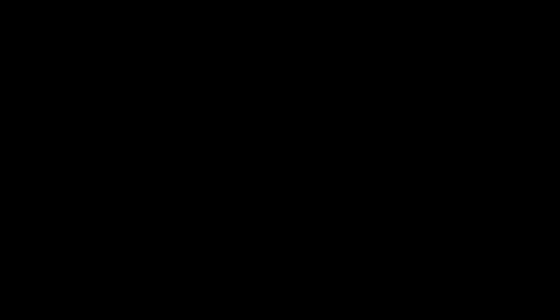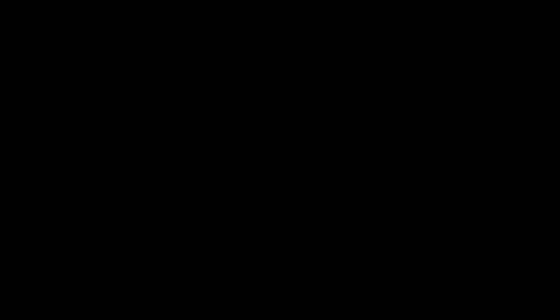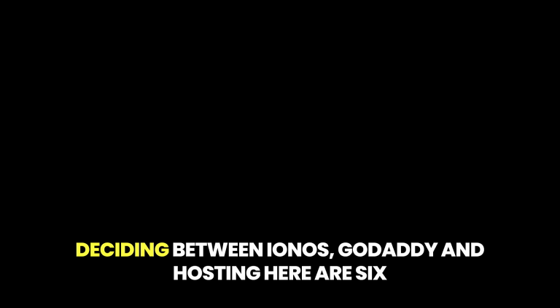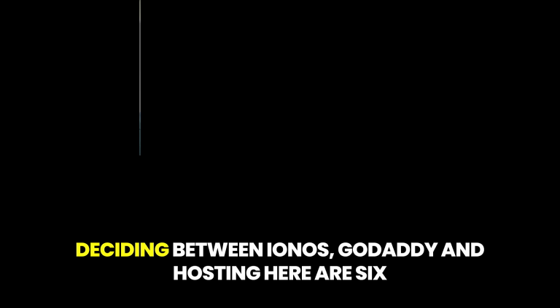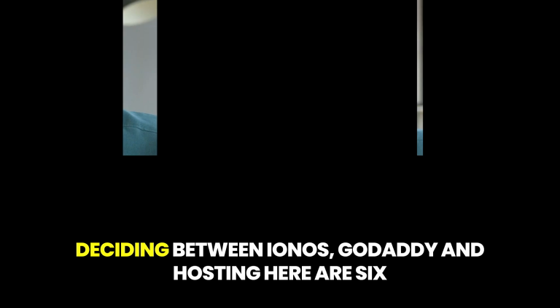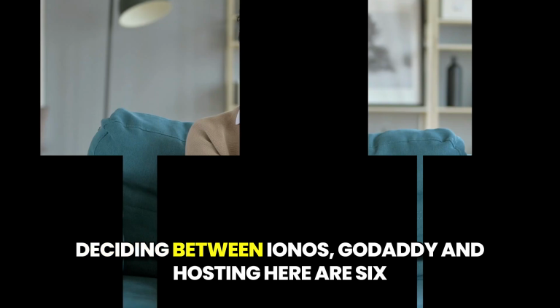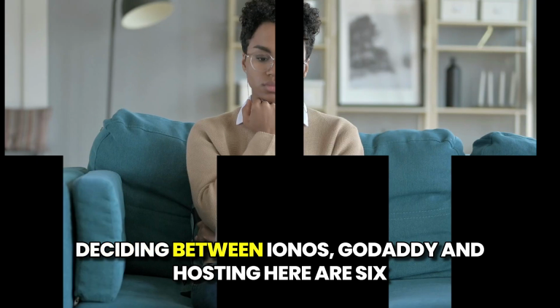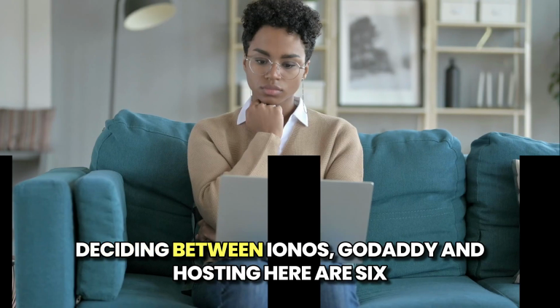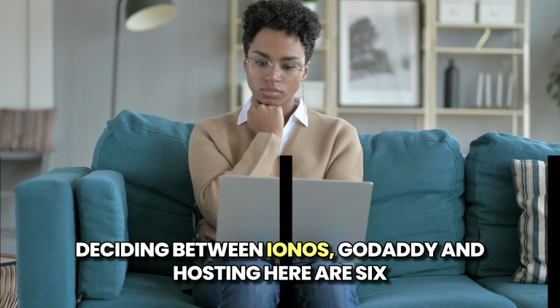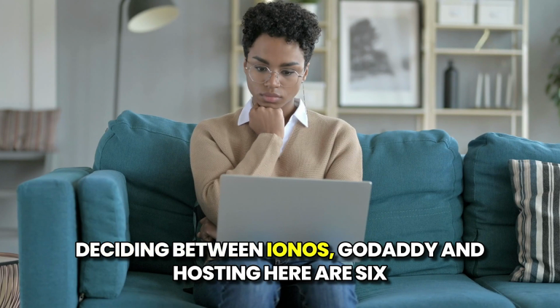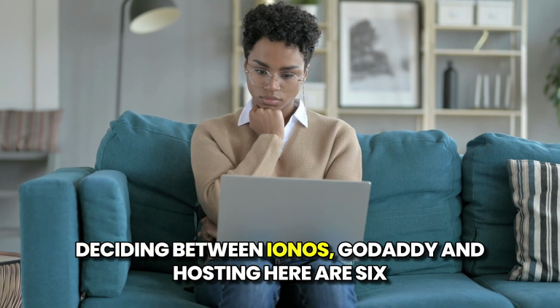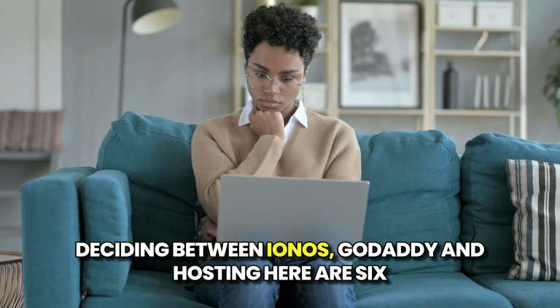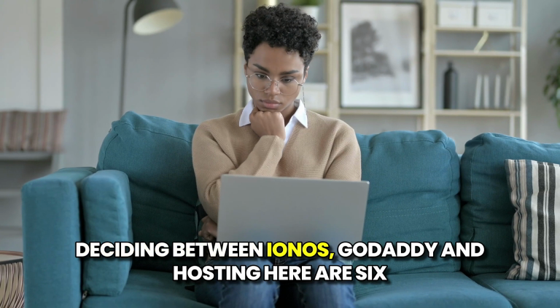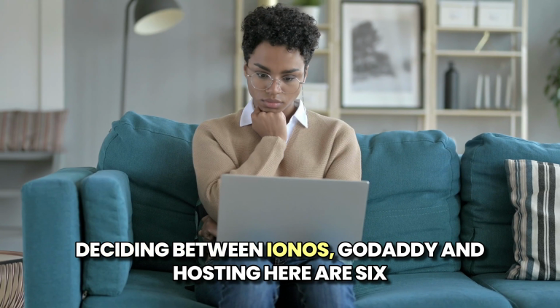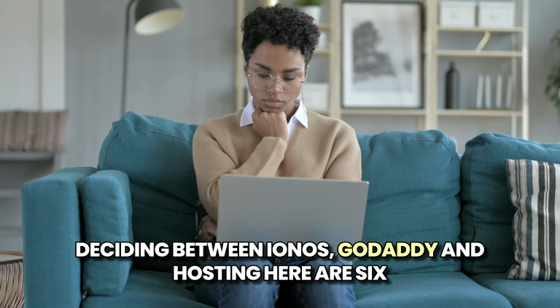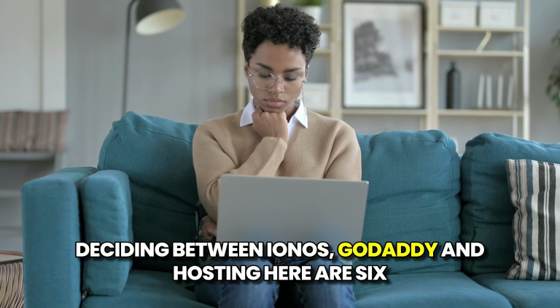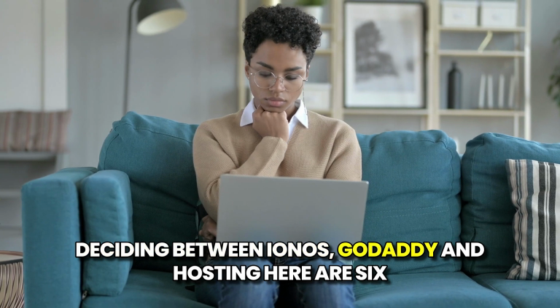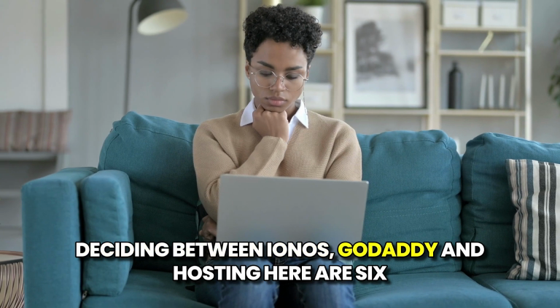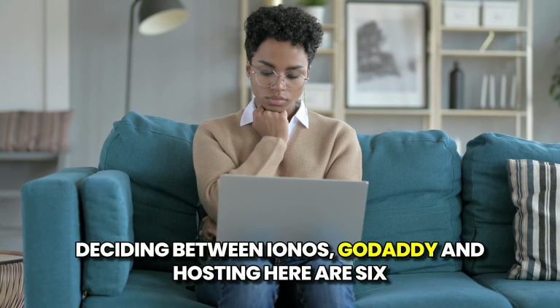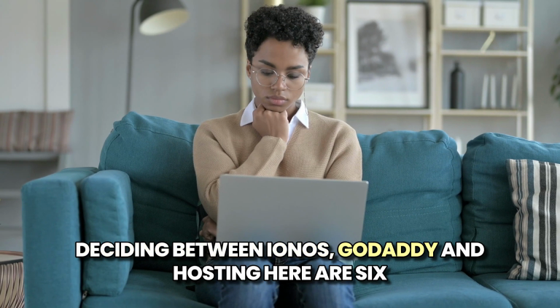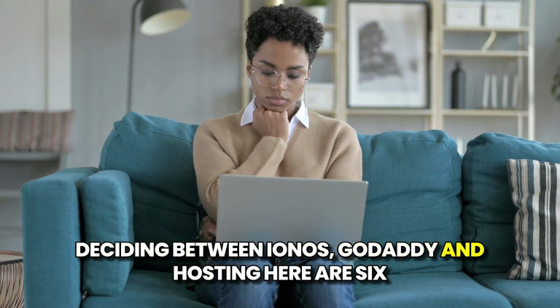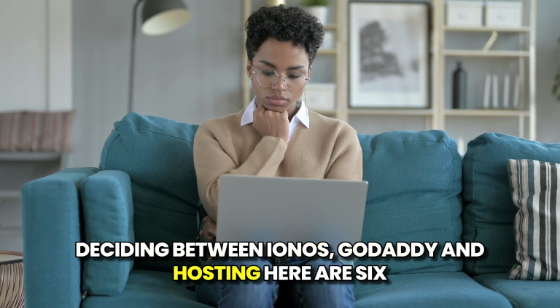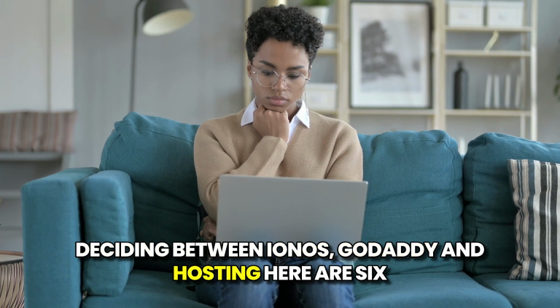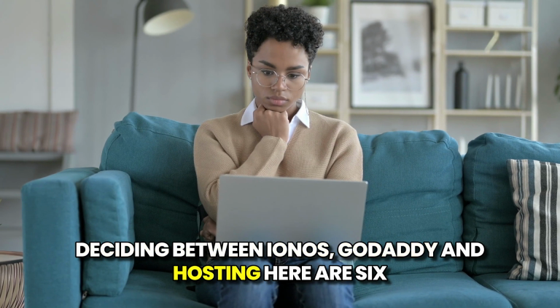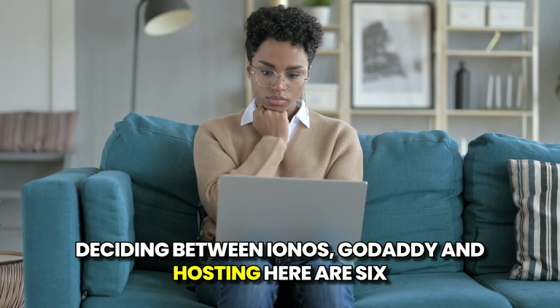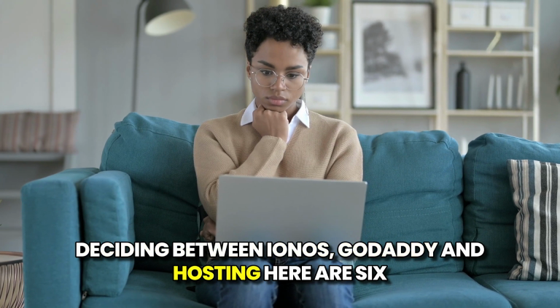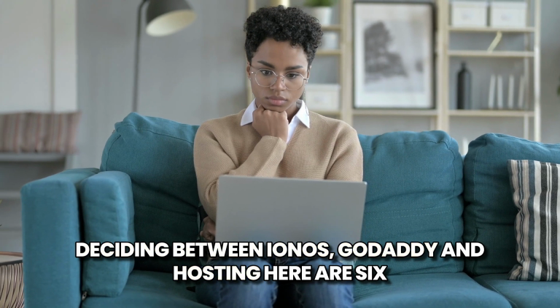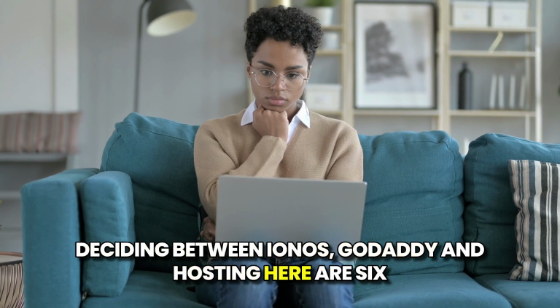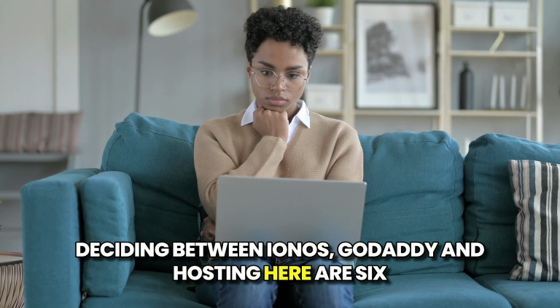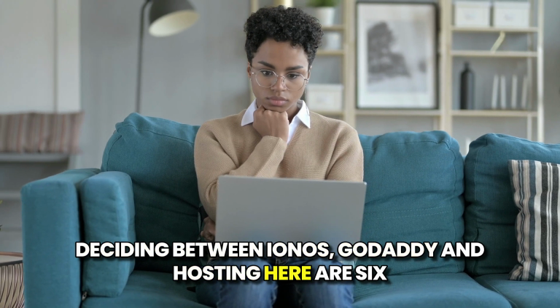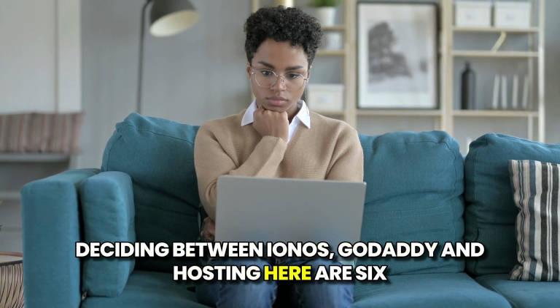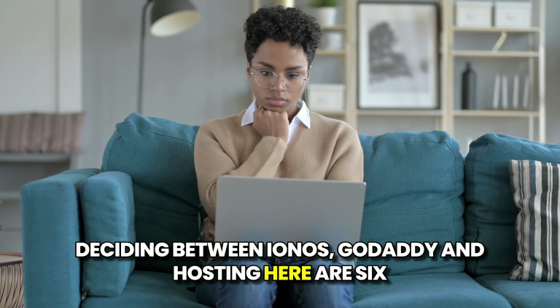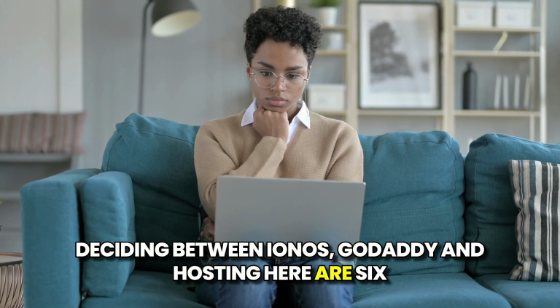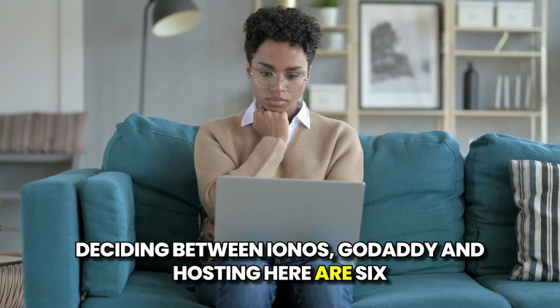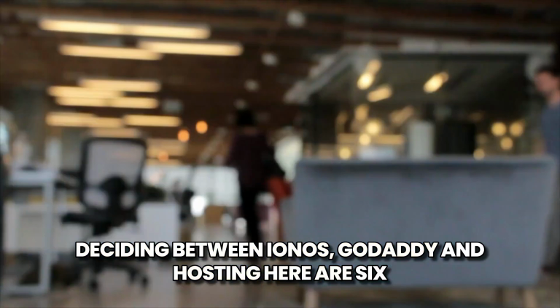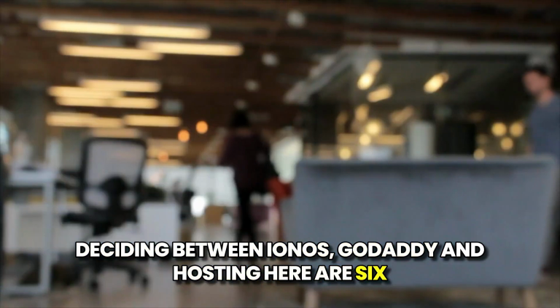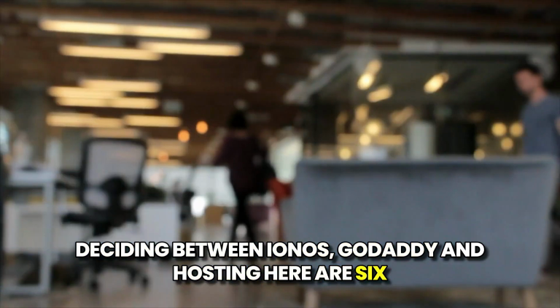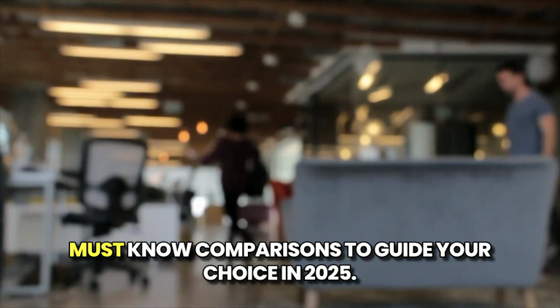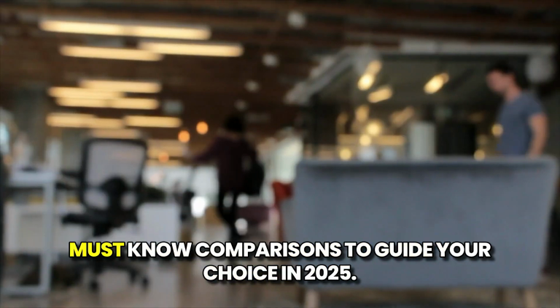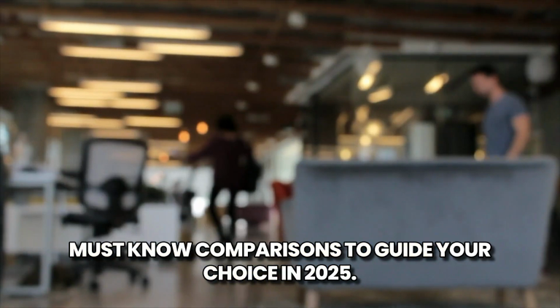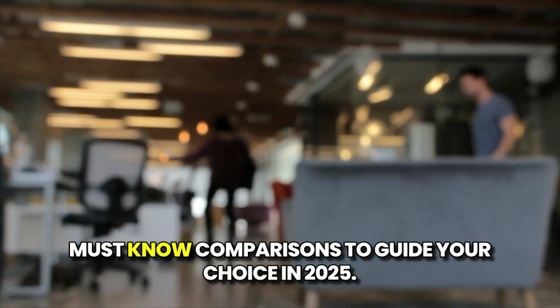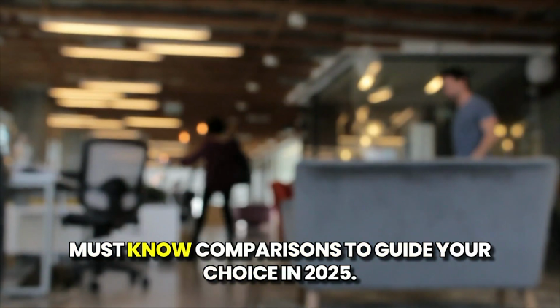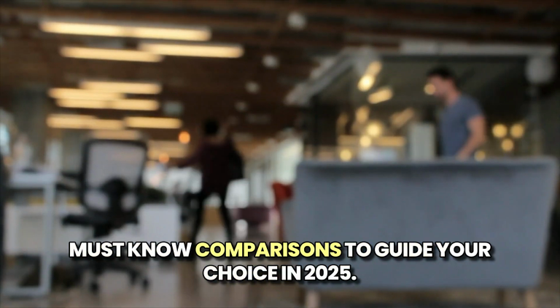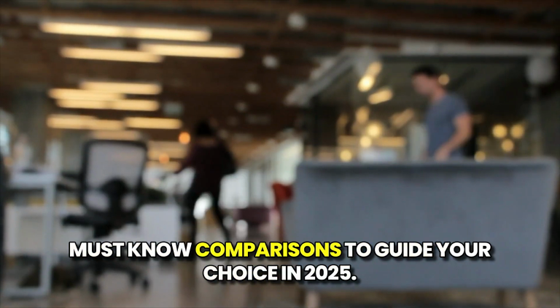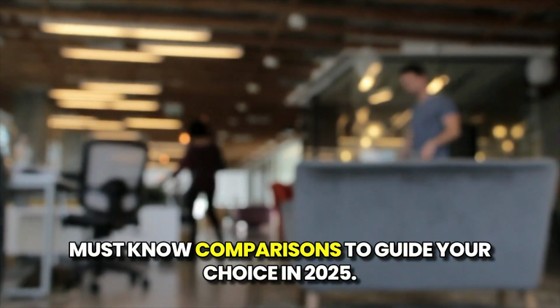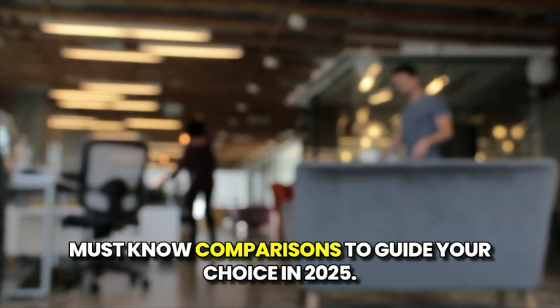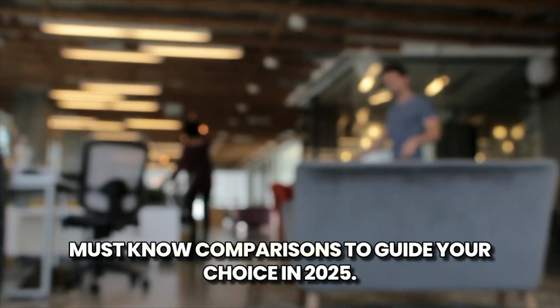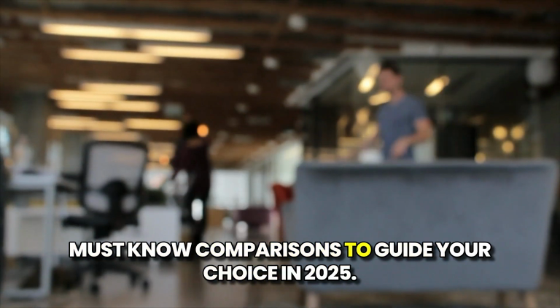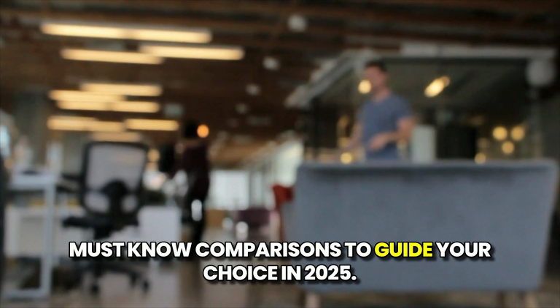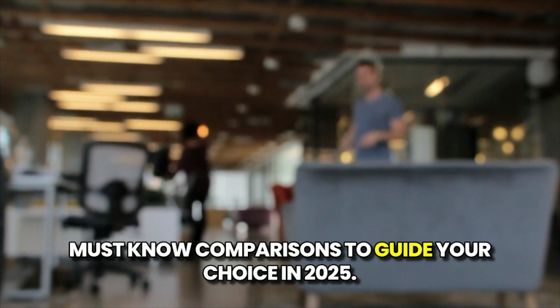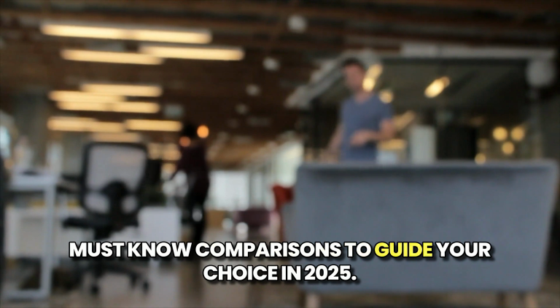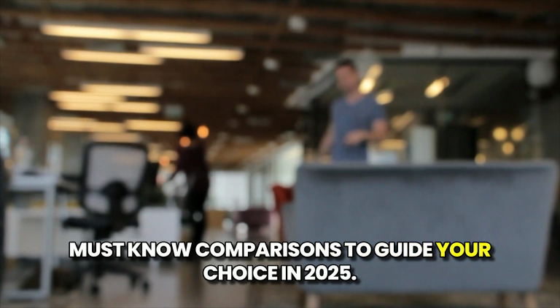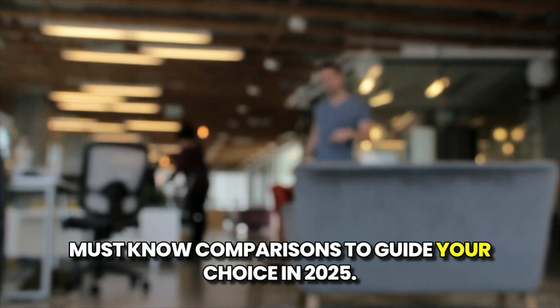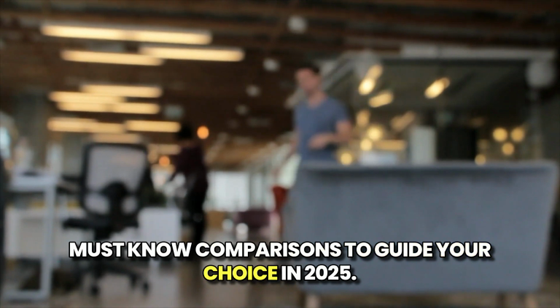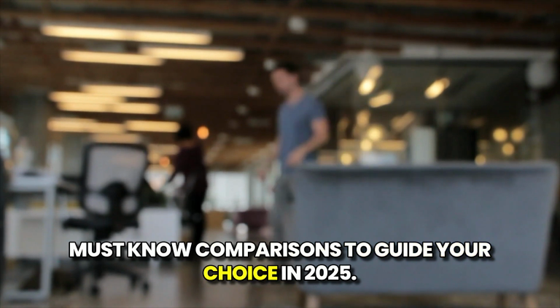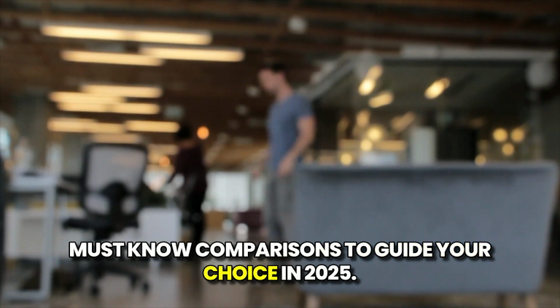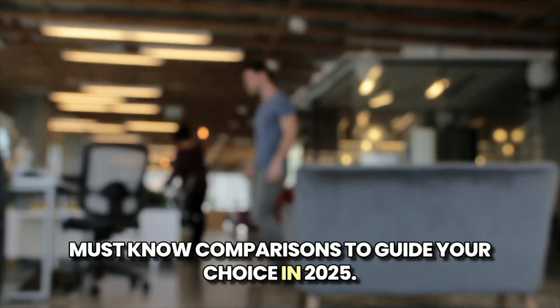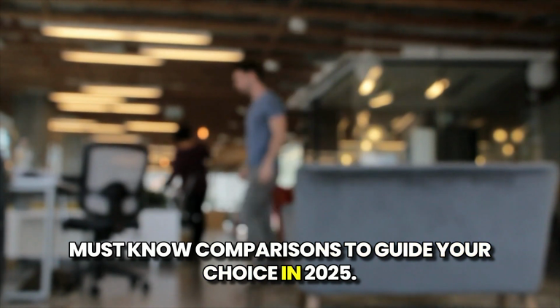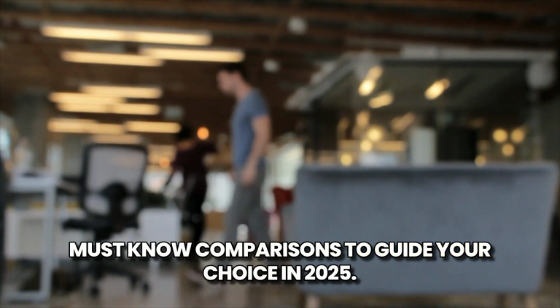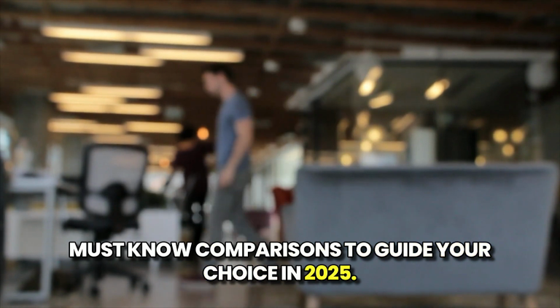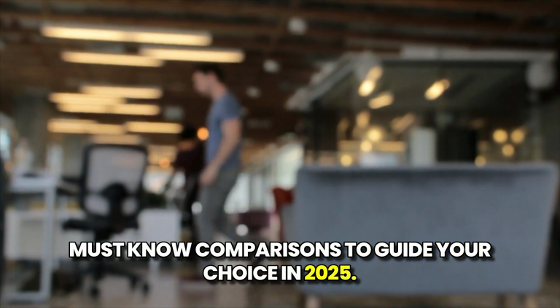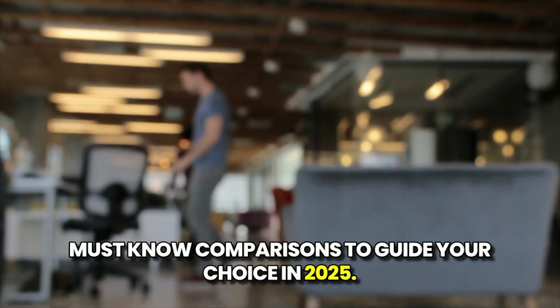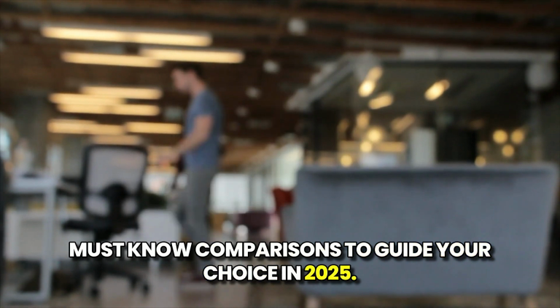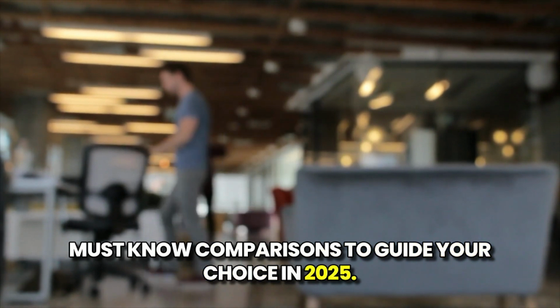Deciding between IONOS, GoDaddy, and Hostinger? Here are six must-know comparisons to guide your choice in 2025.